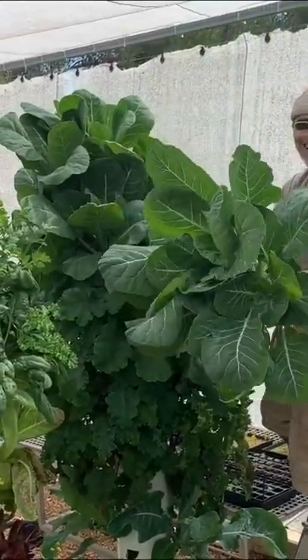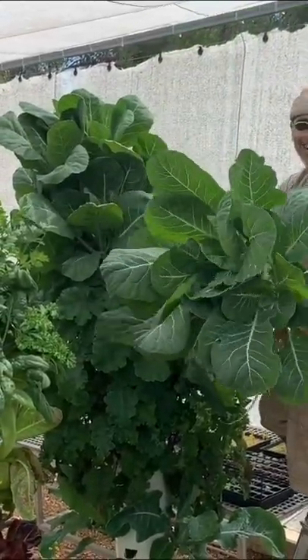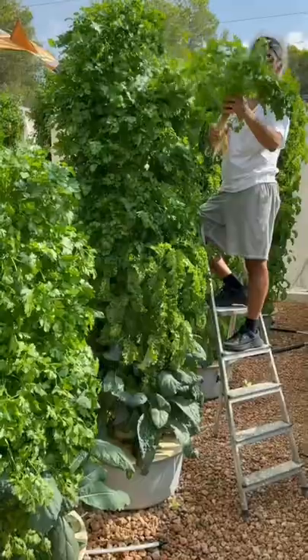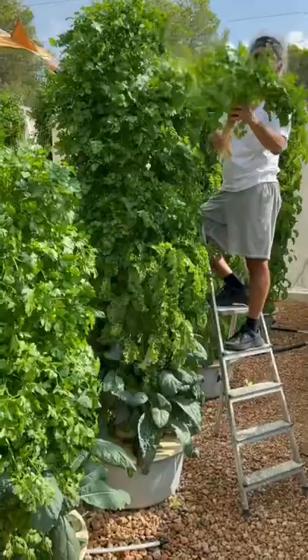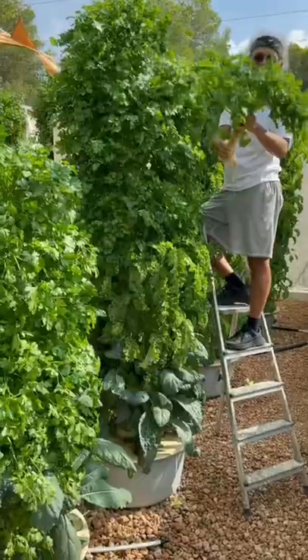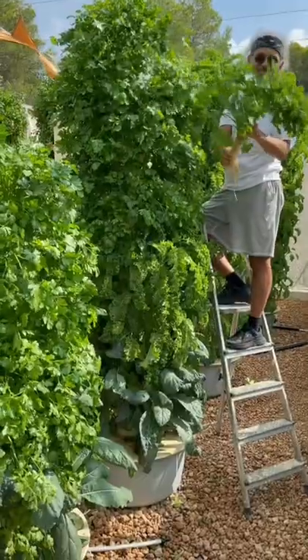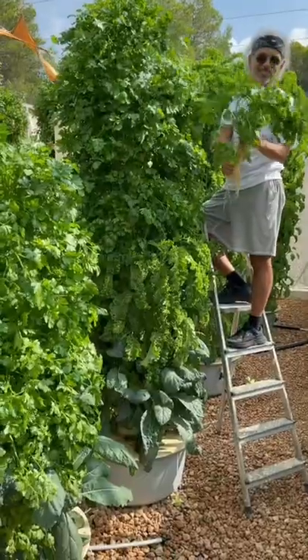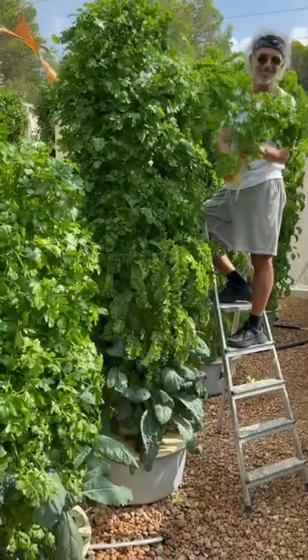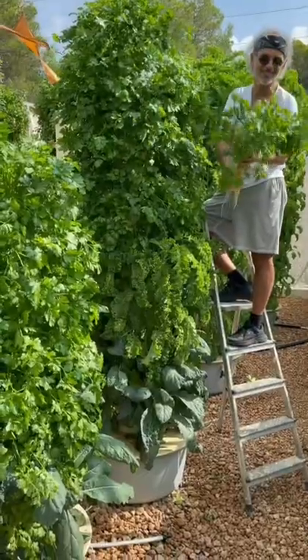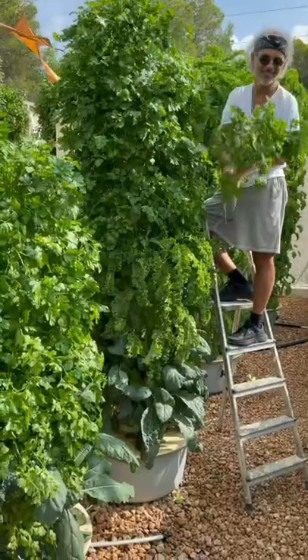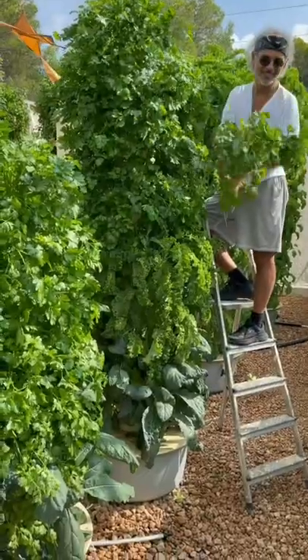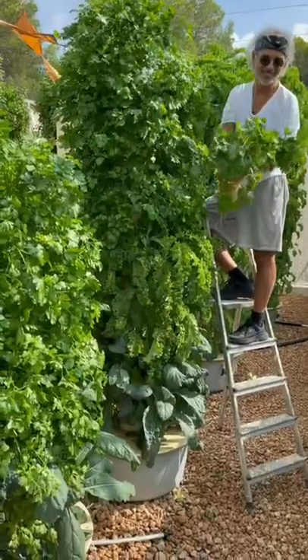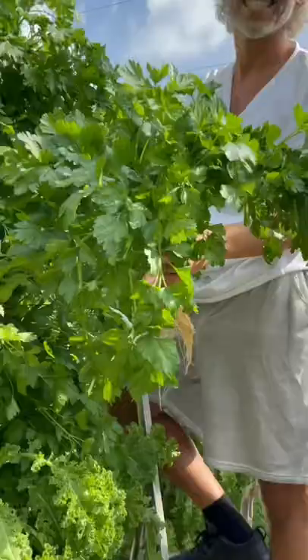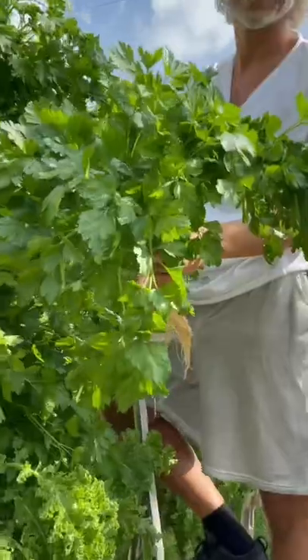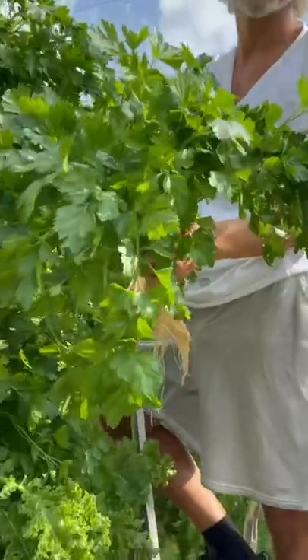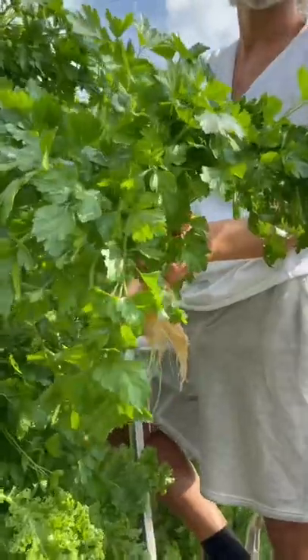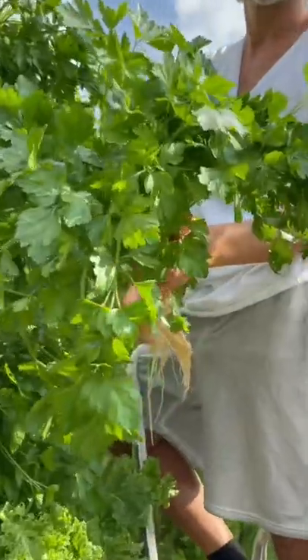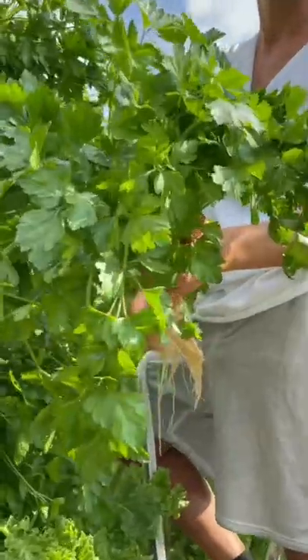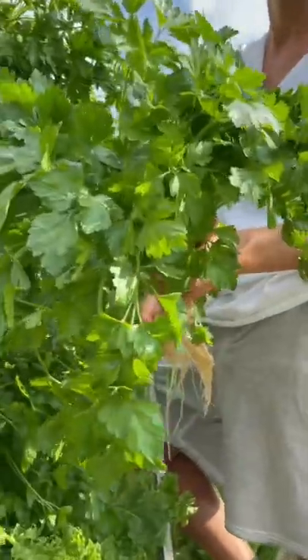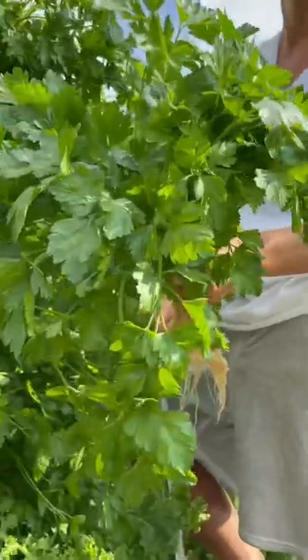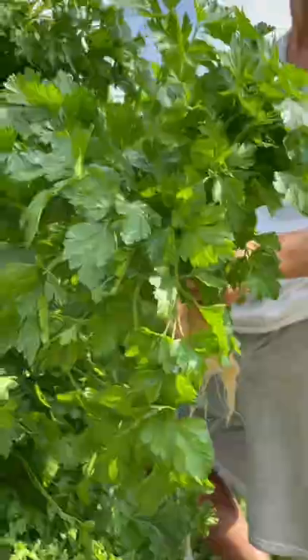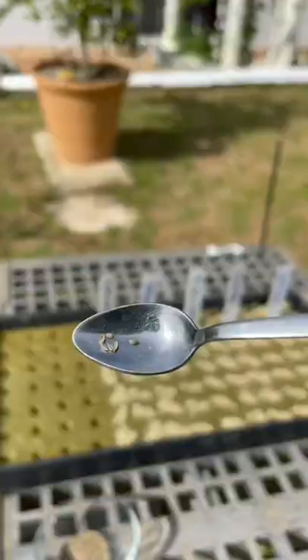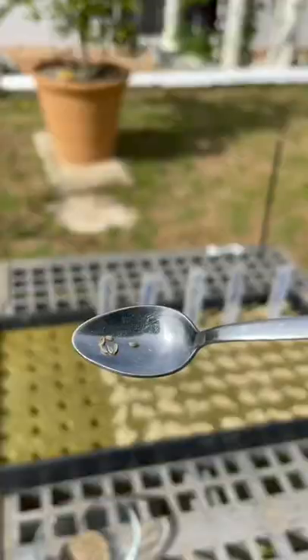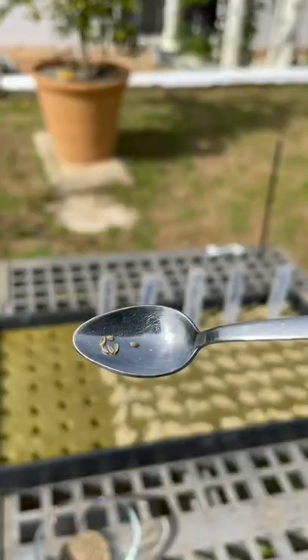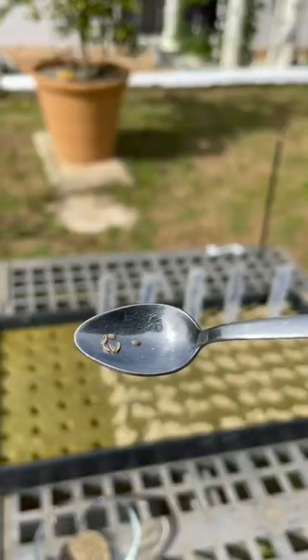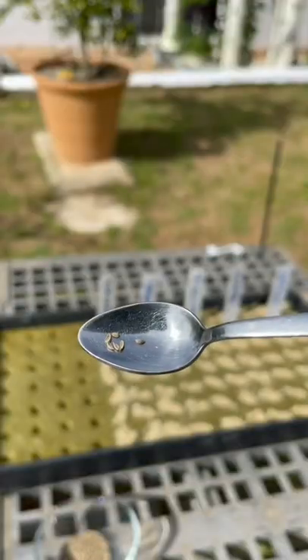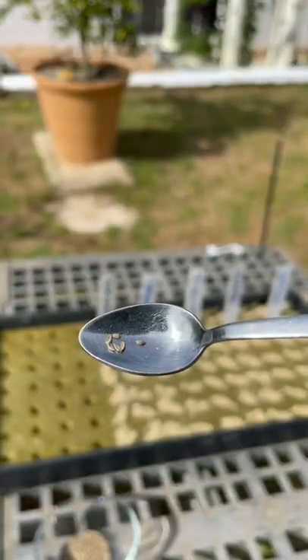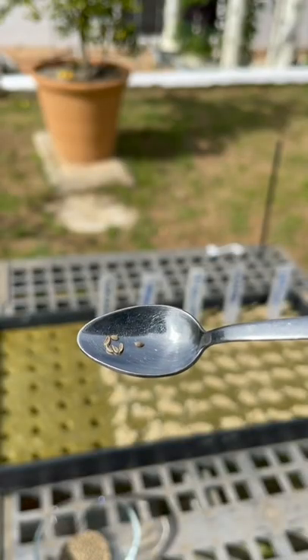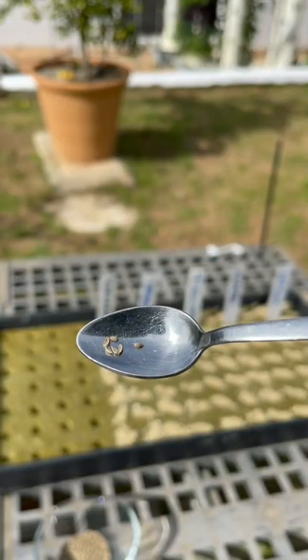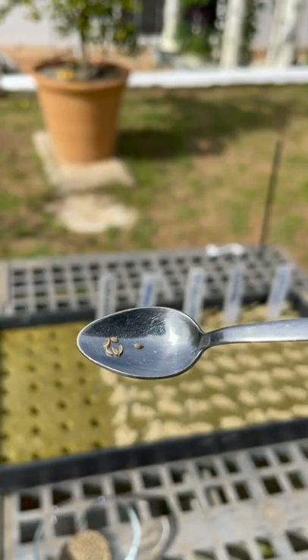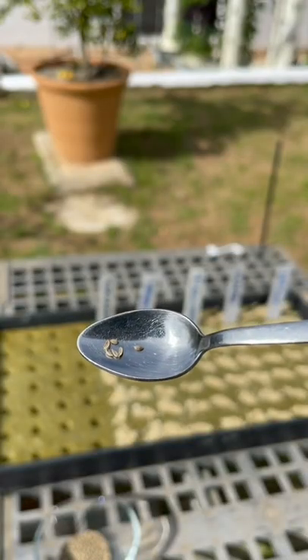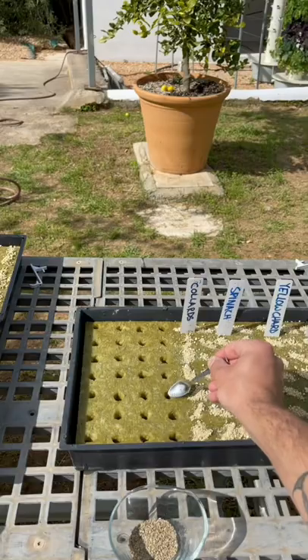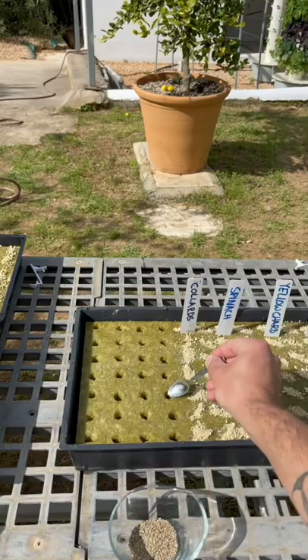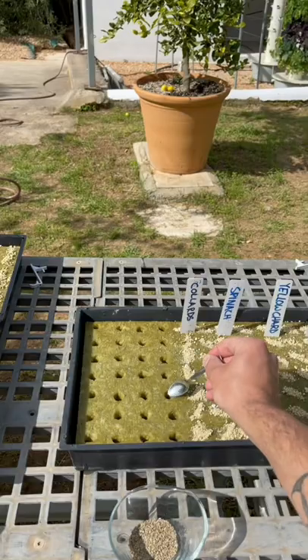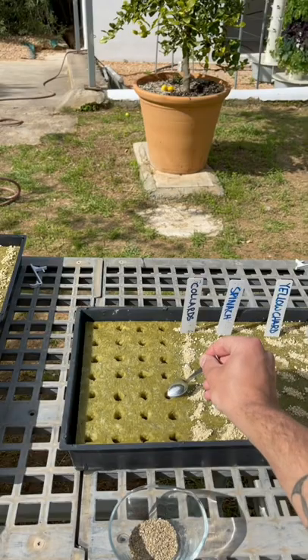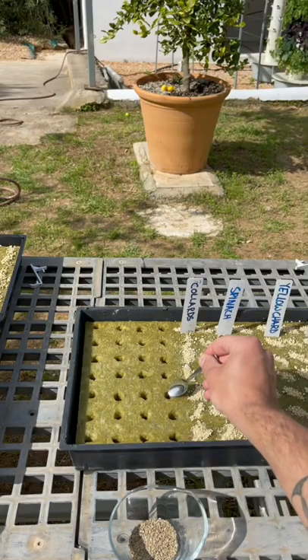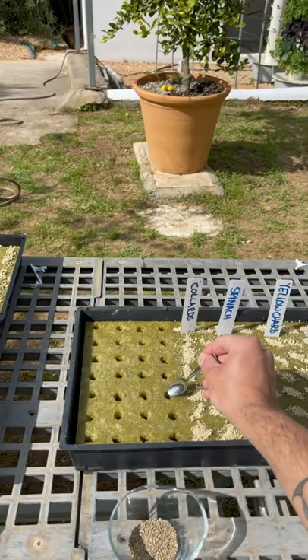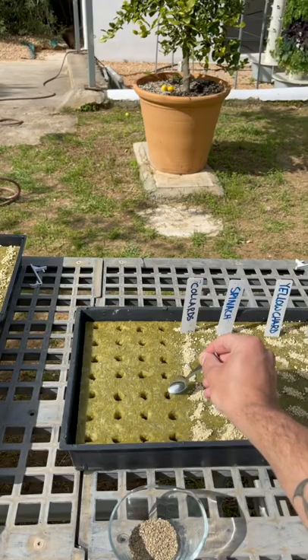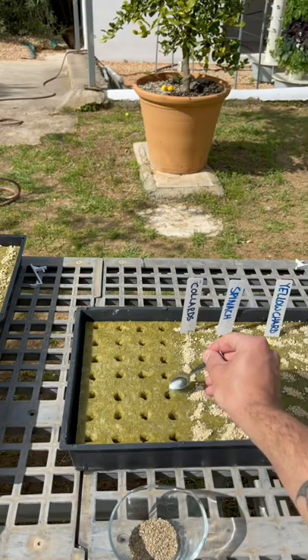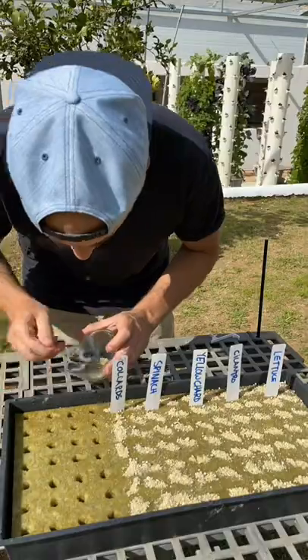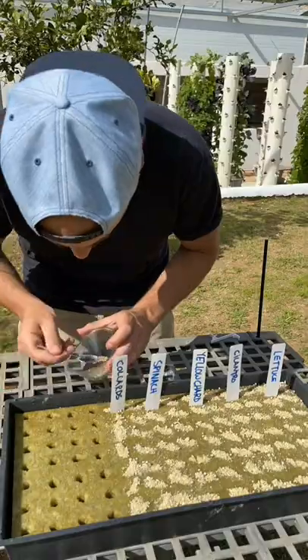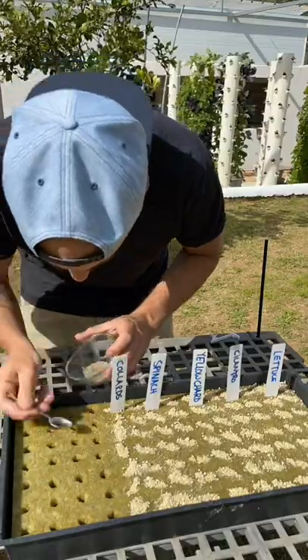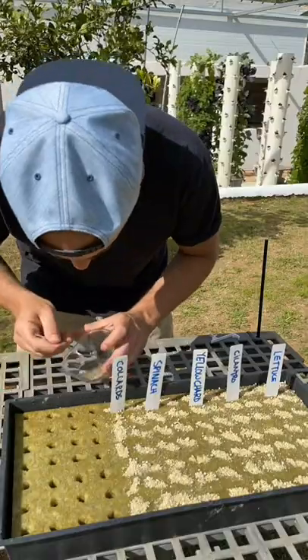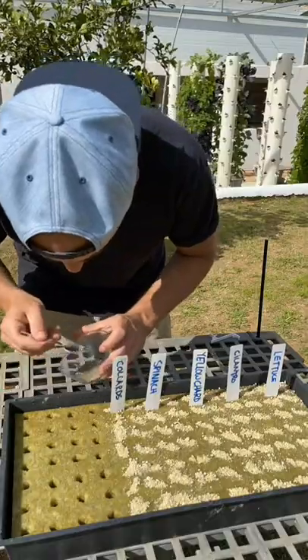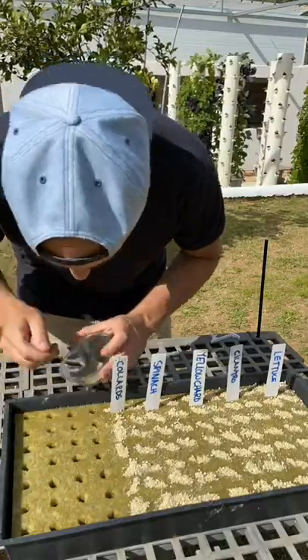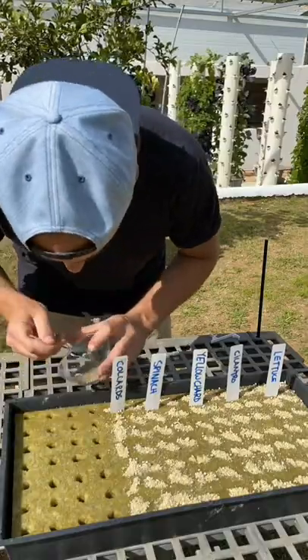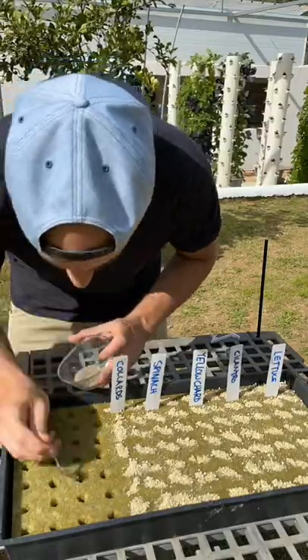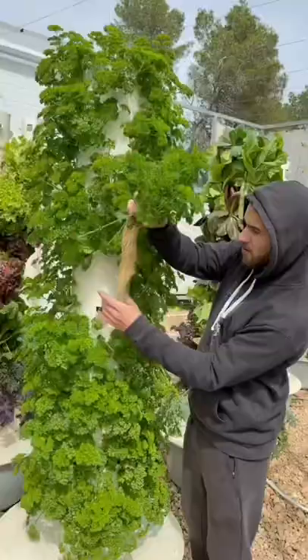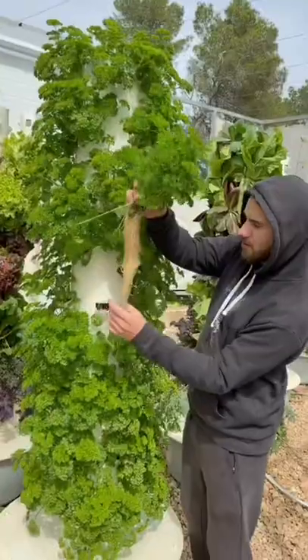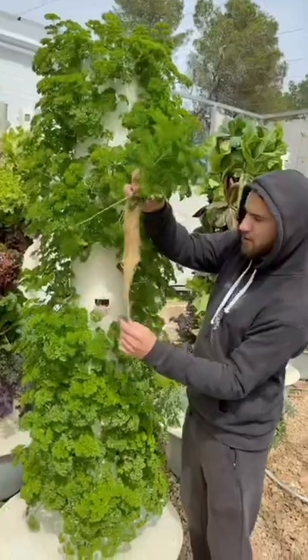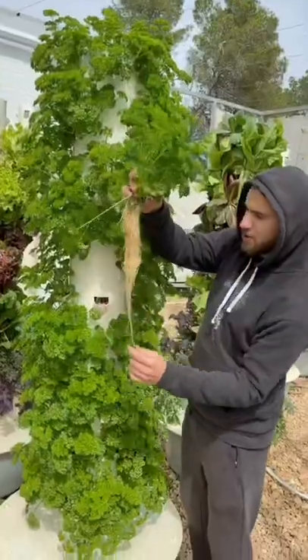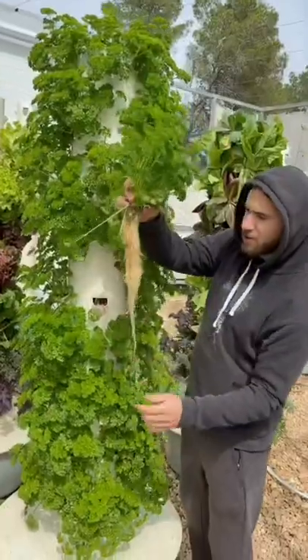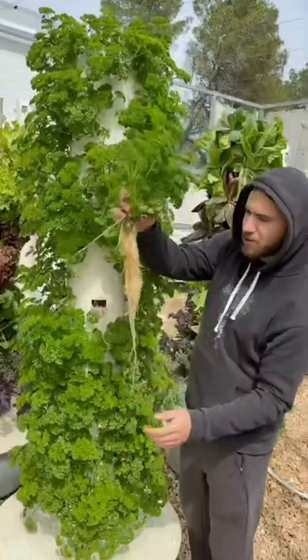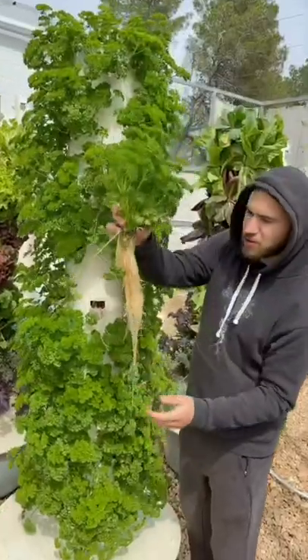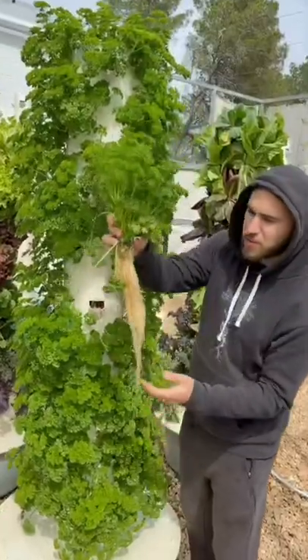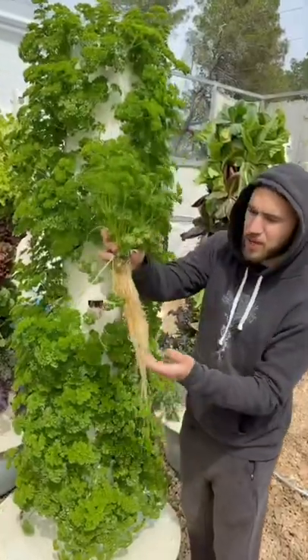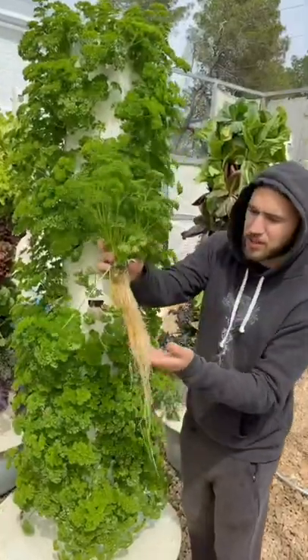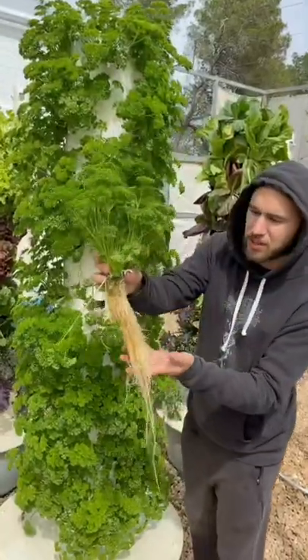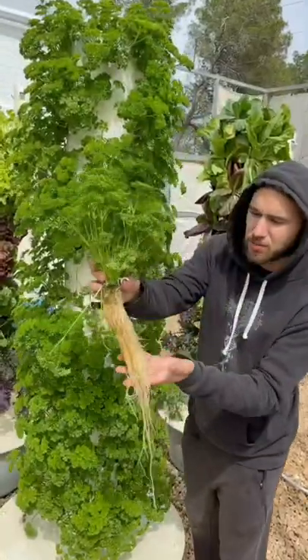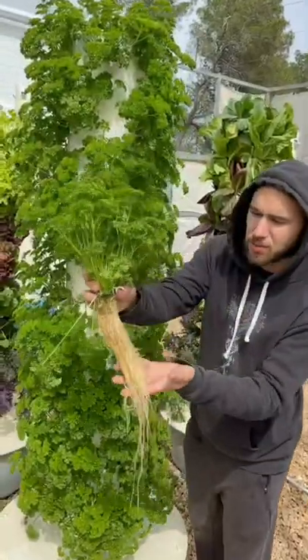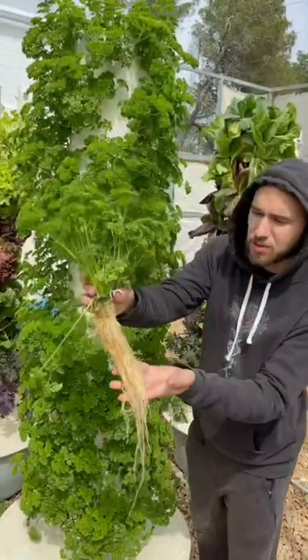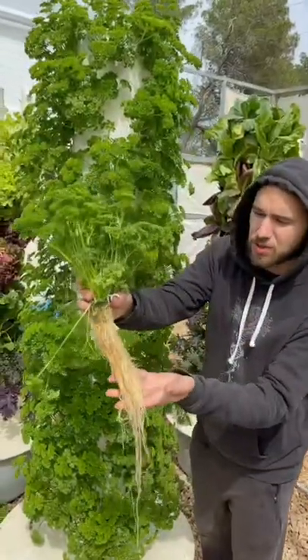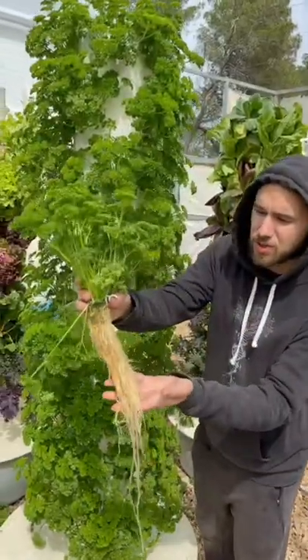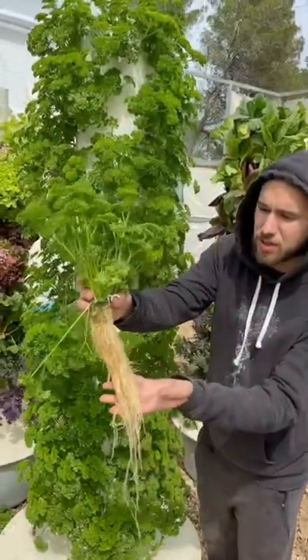Next, if you're going to grow parsley, we recommend putting only six seeds per hole. Parsley has massive root structures, and that is definitely something to consider.